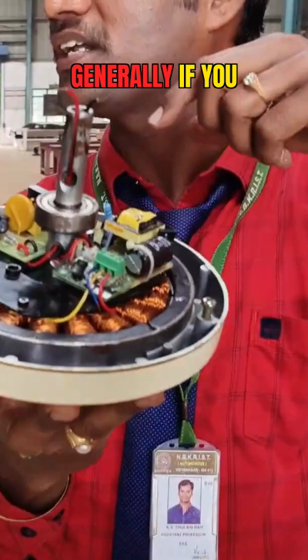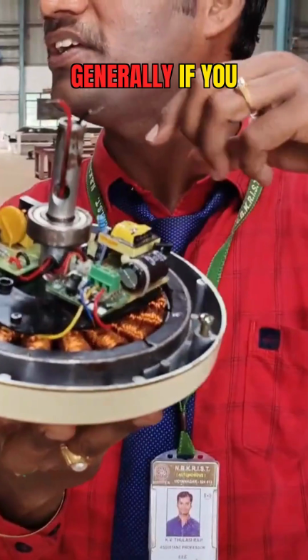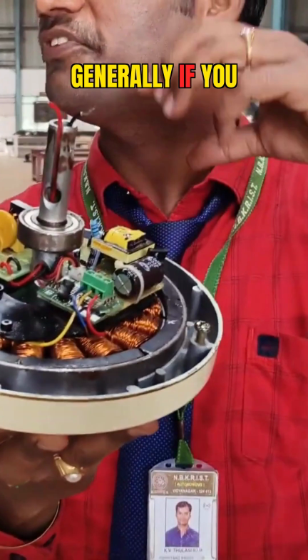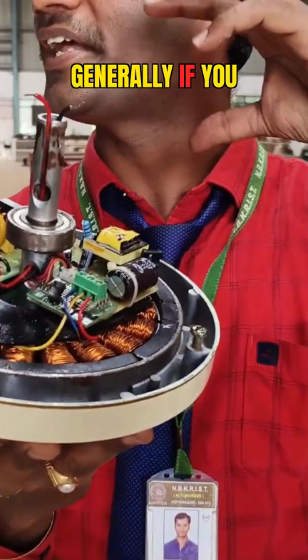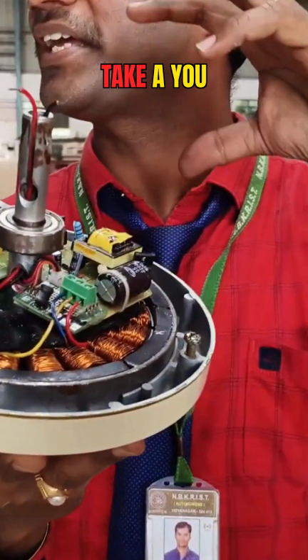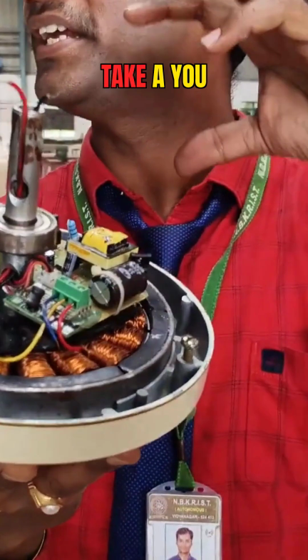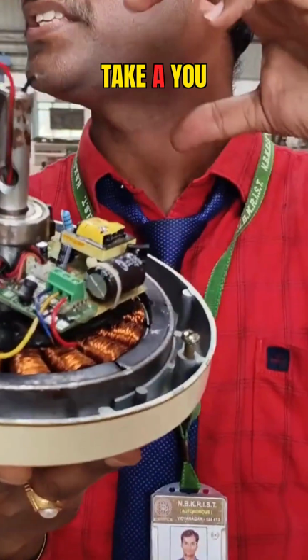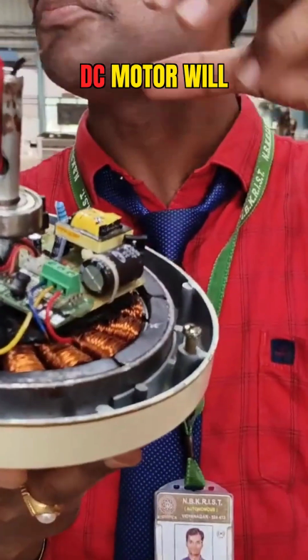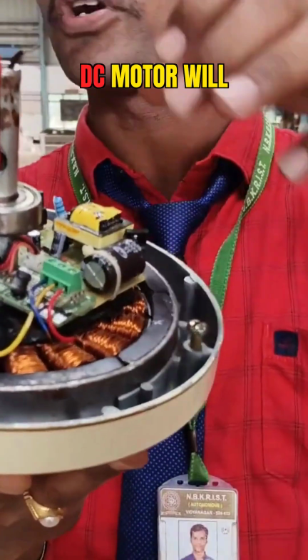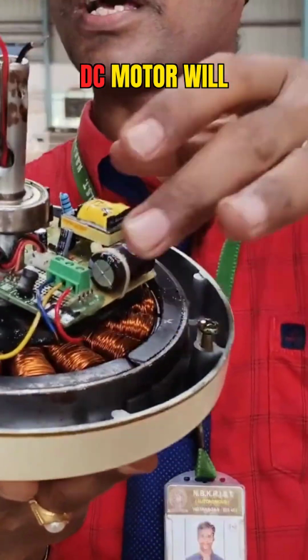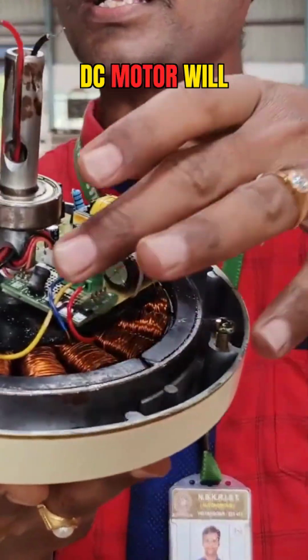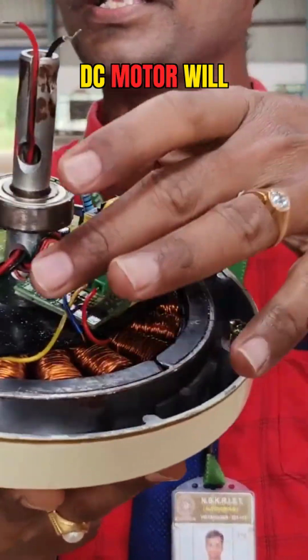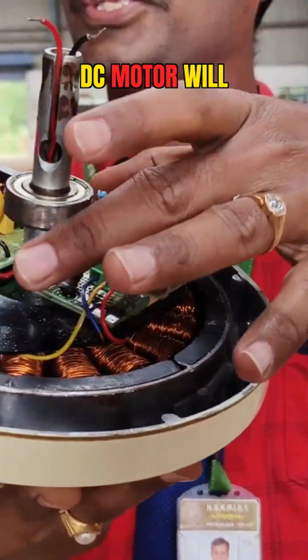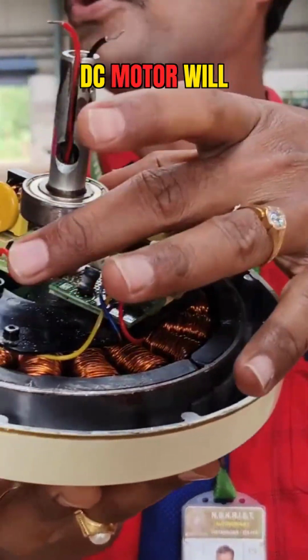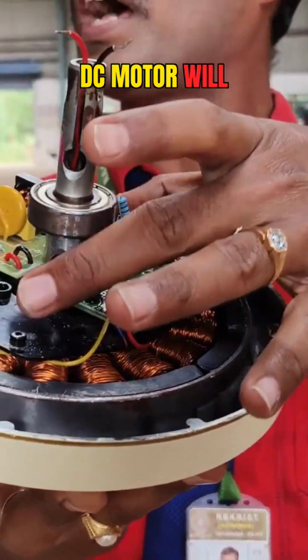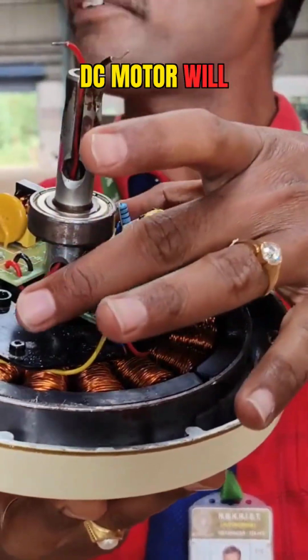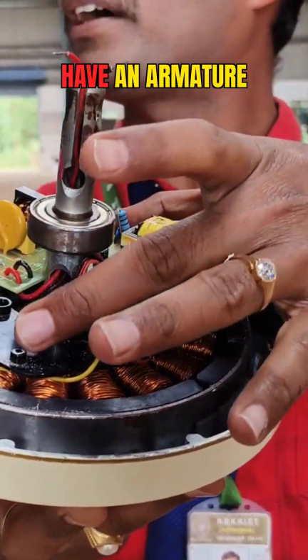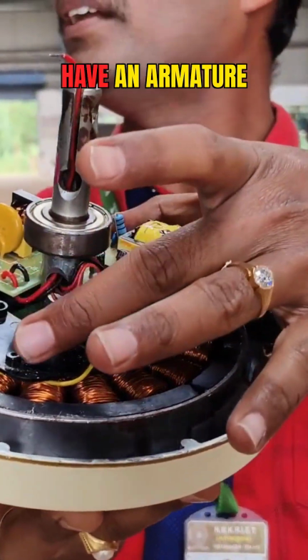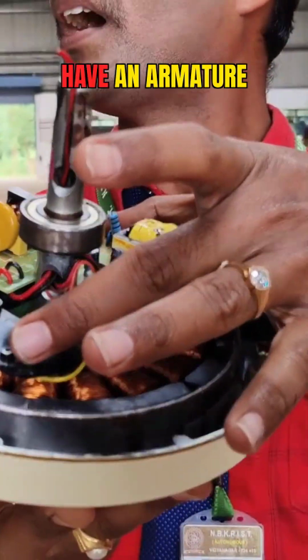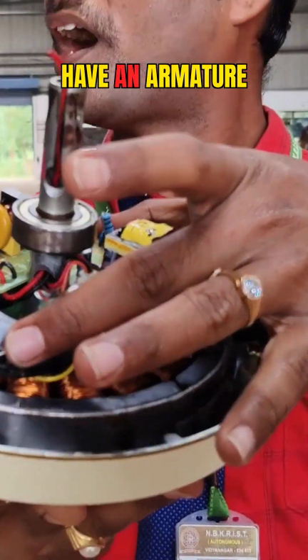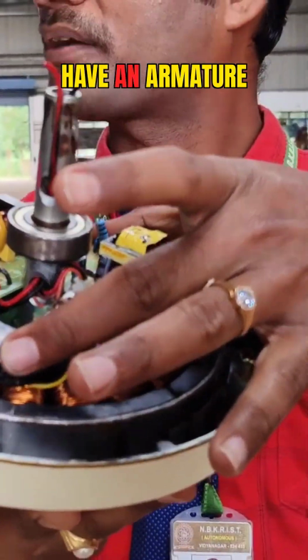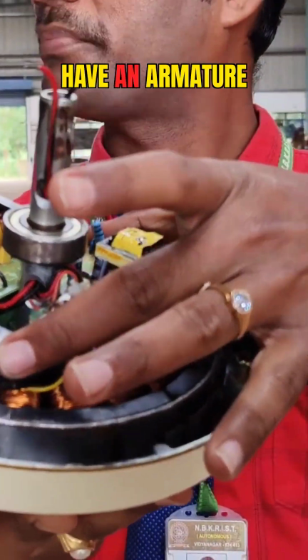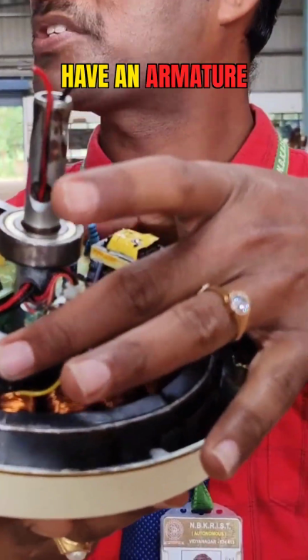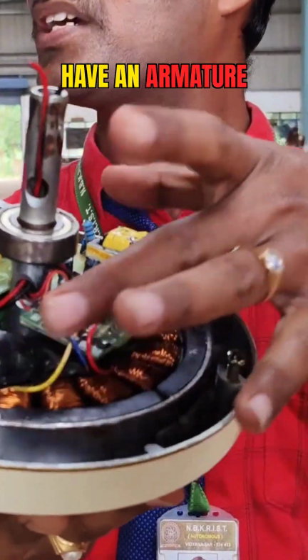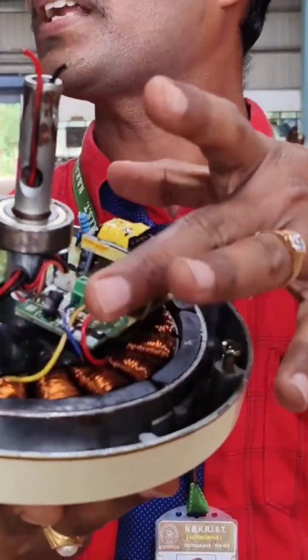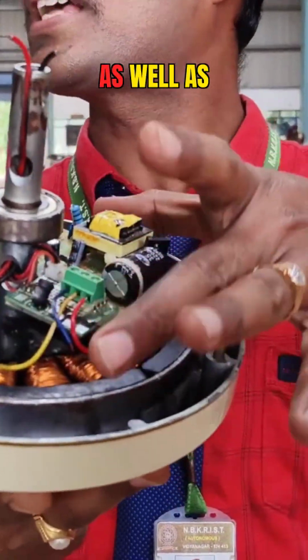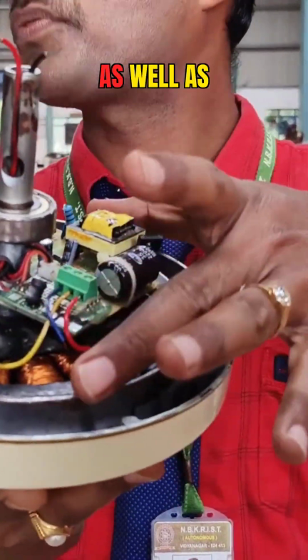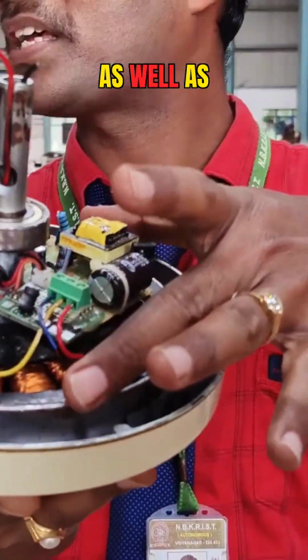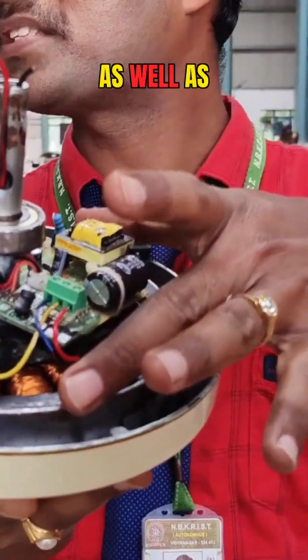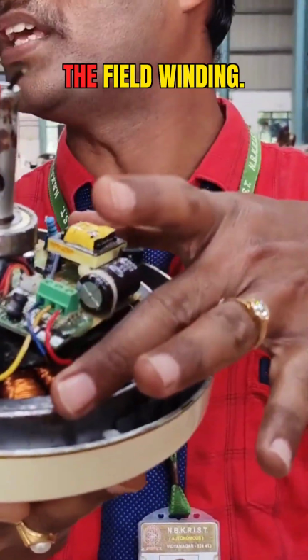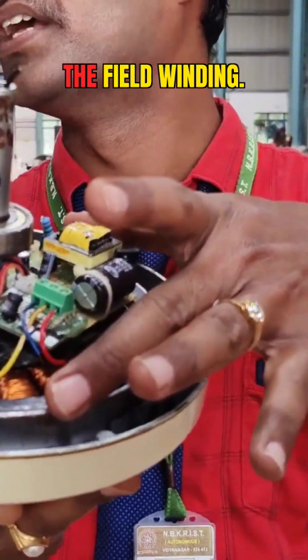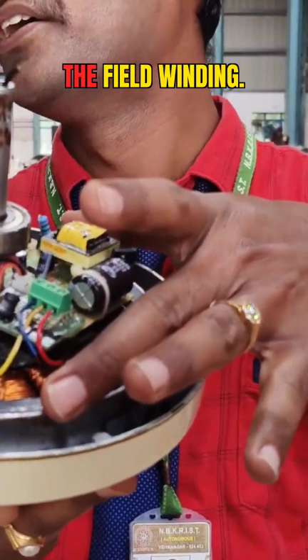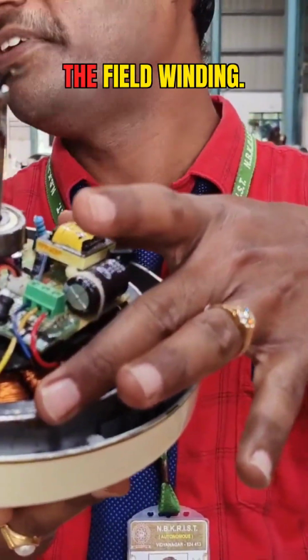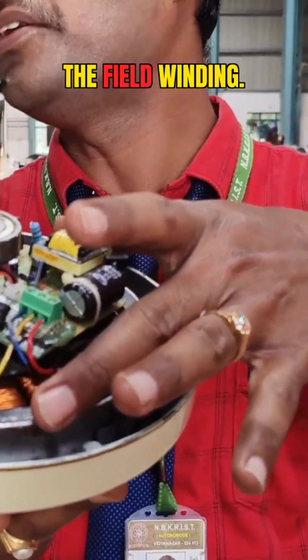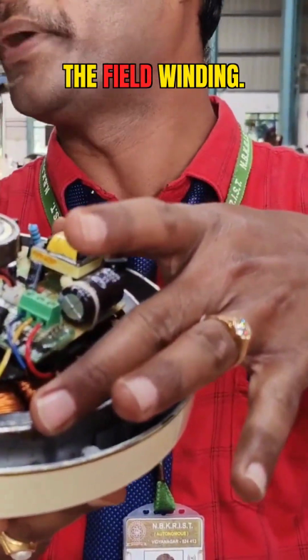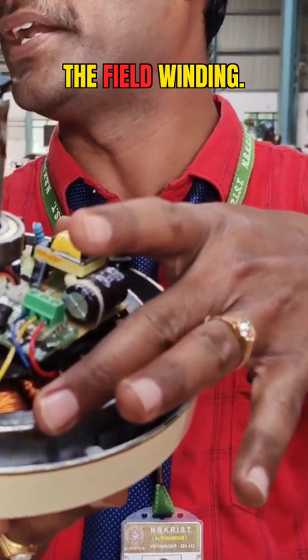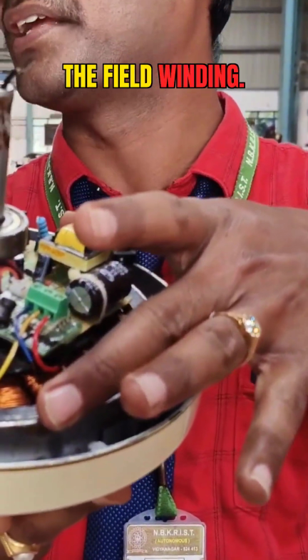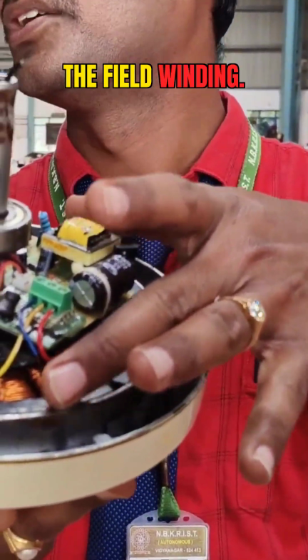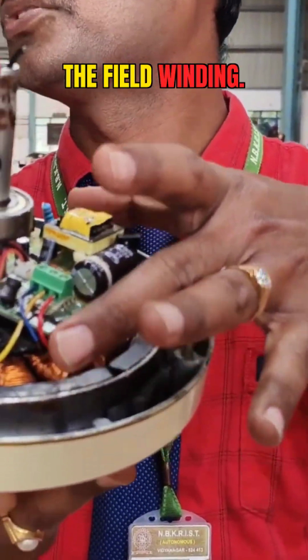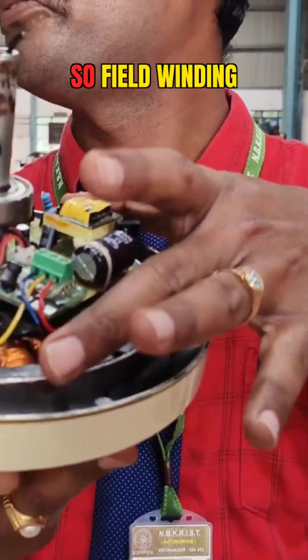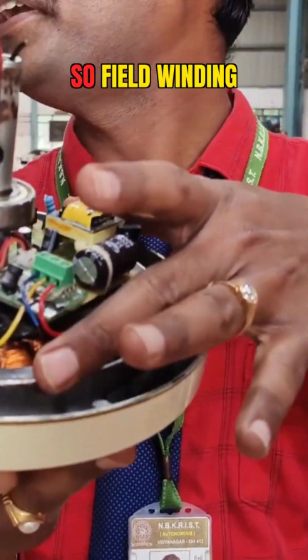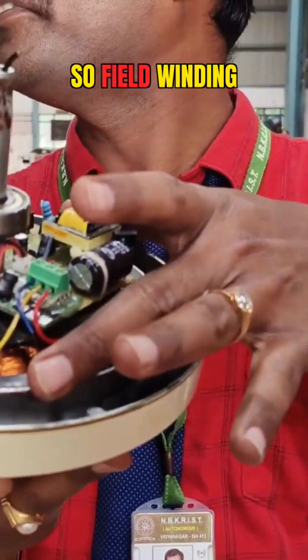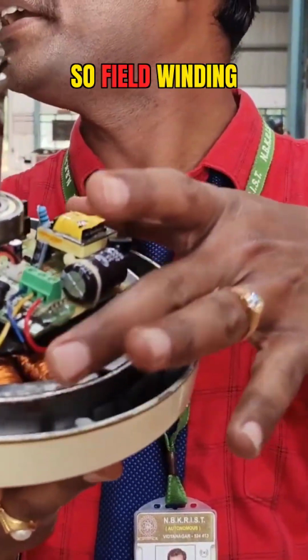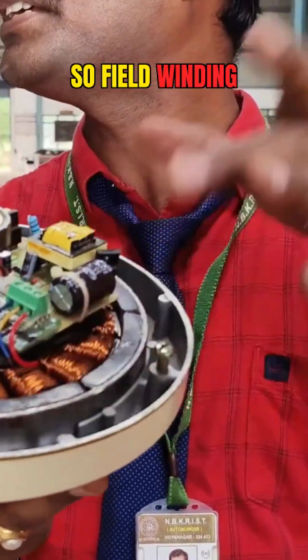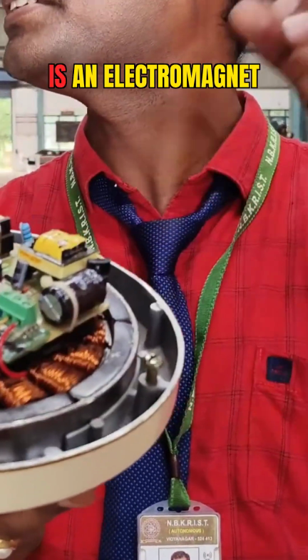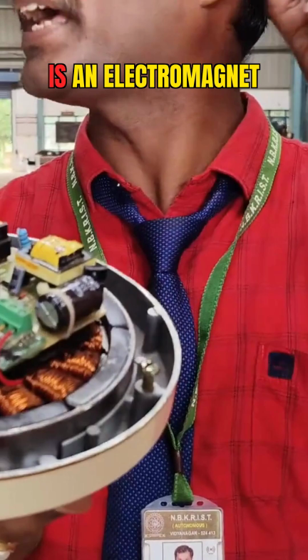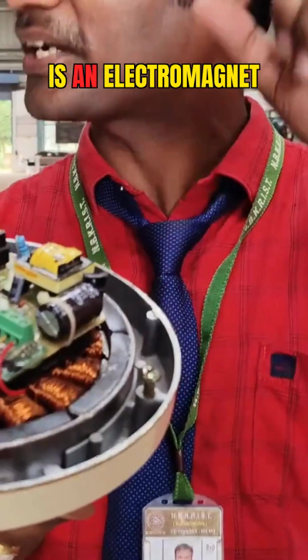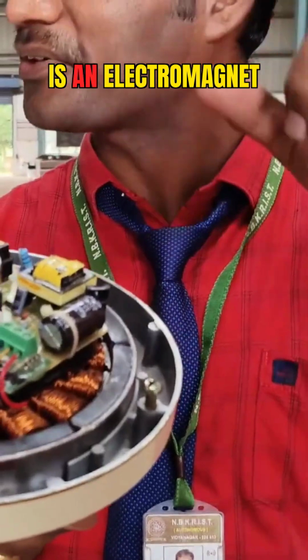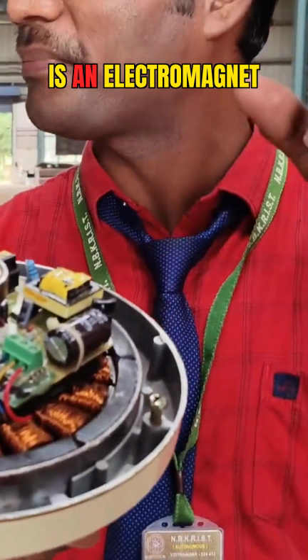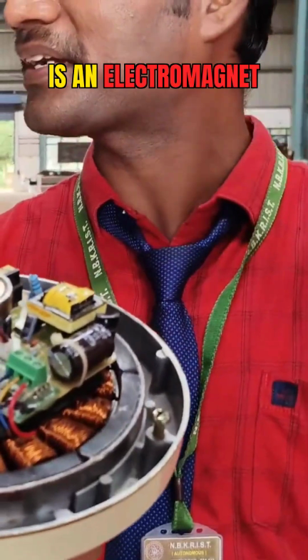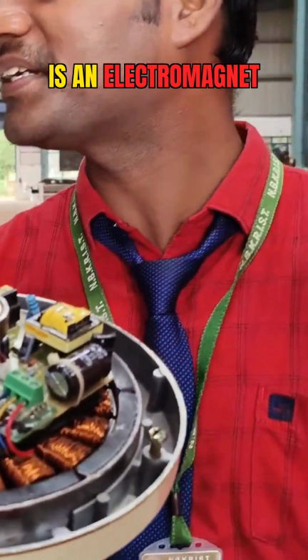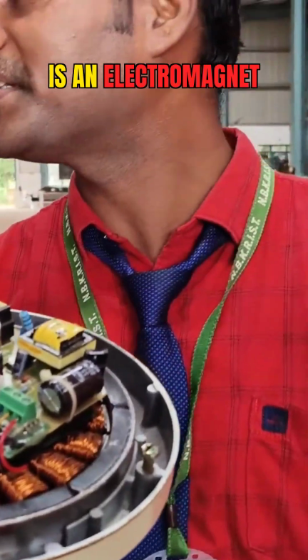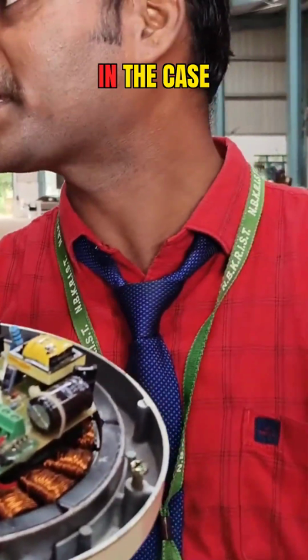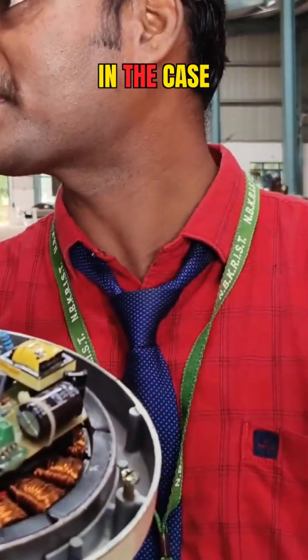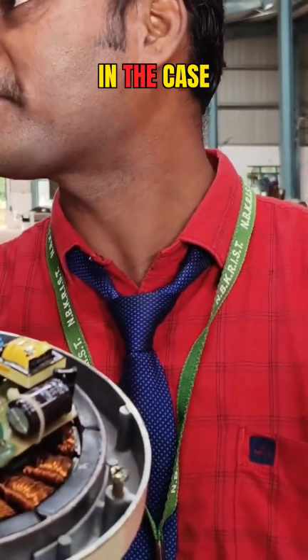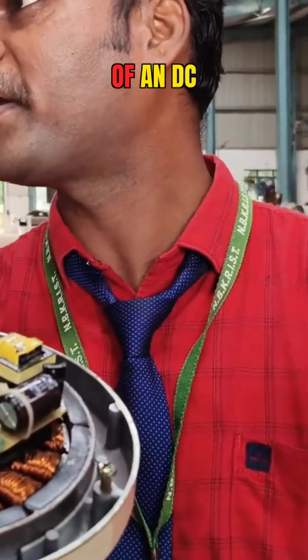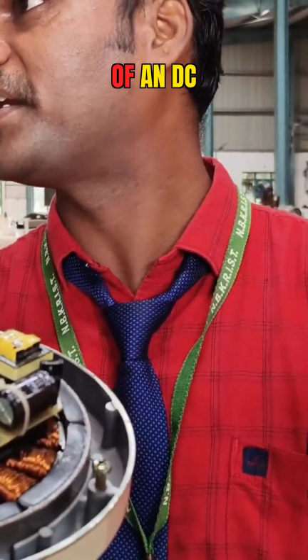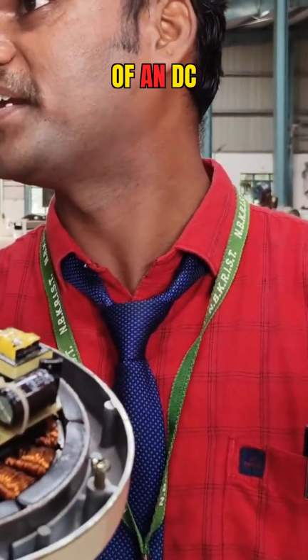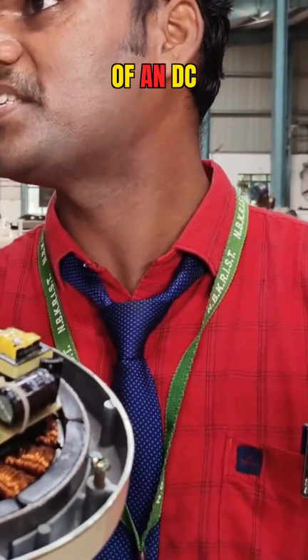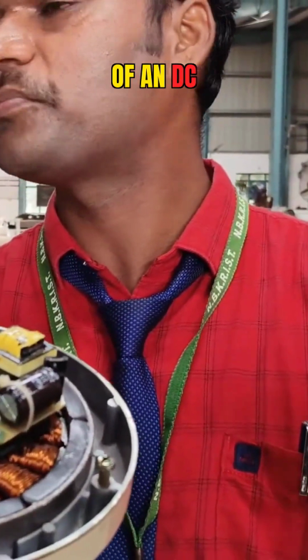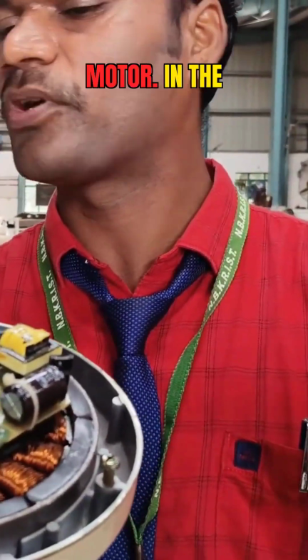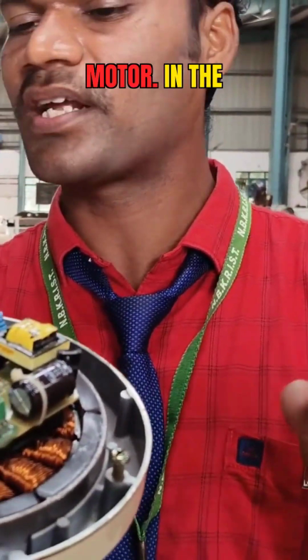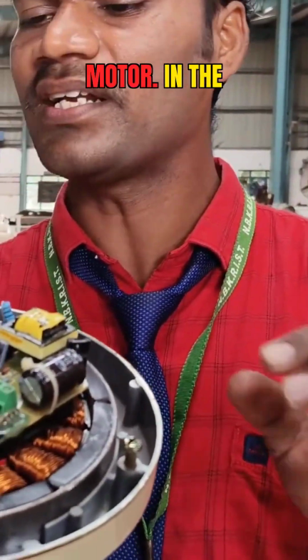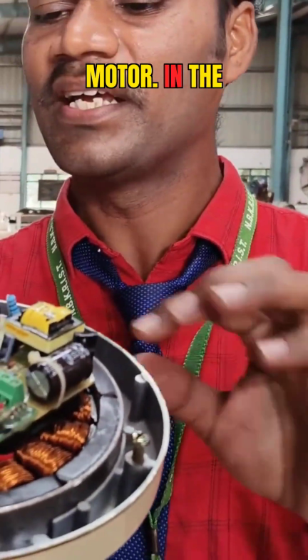Generally, if you take a DC motor, you will have an armature as well as the field winding. The field winding is an electromagnet in the case of a DC motor.